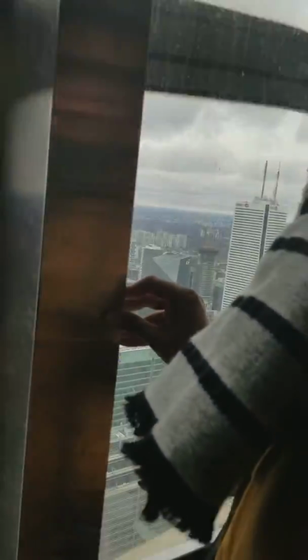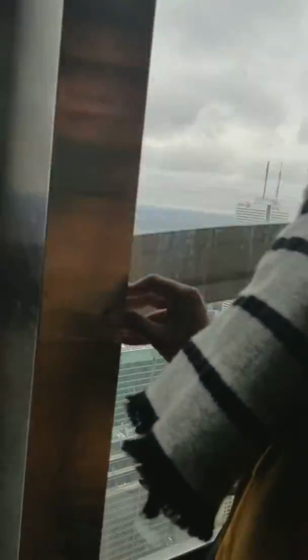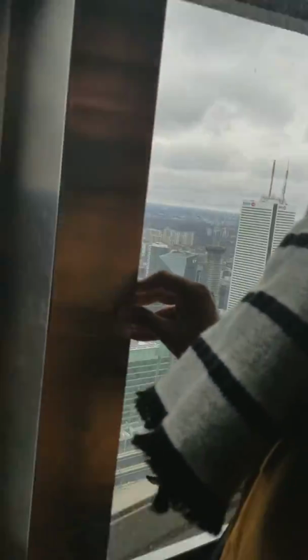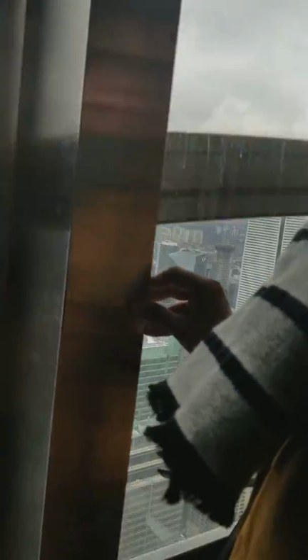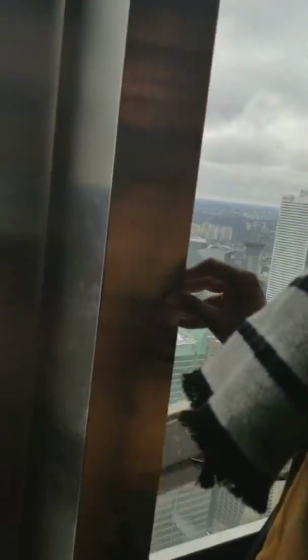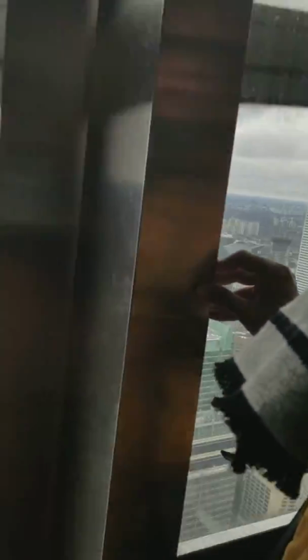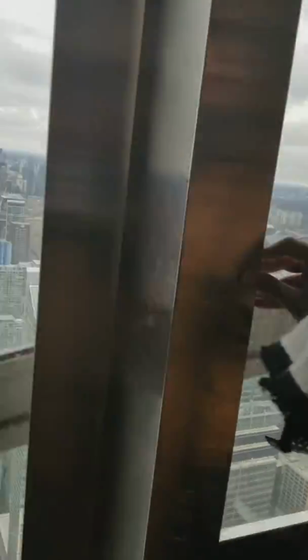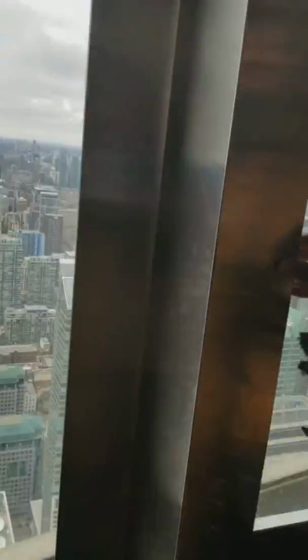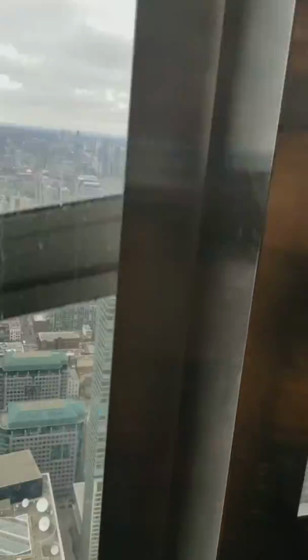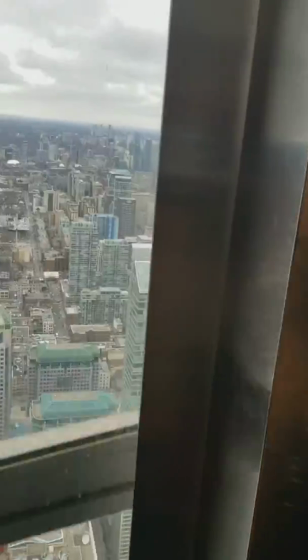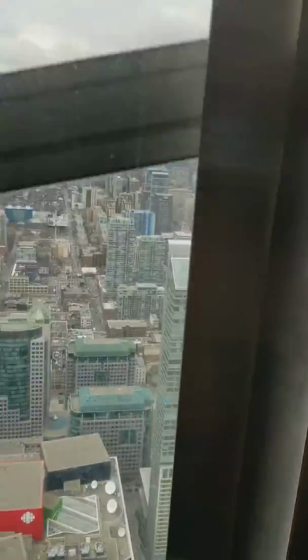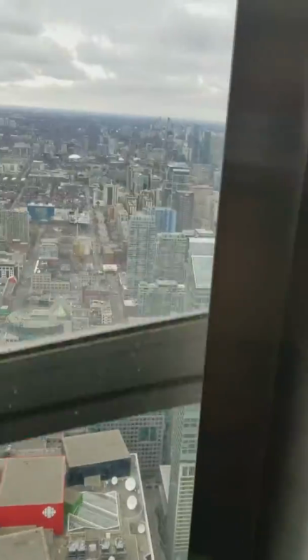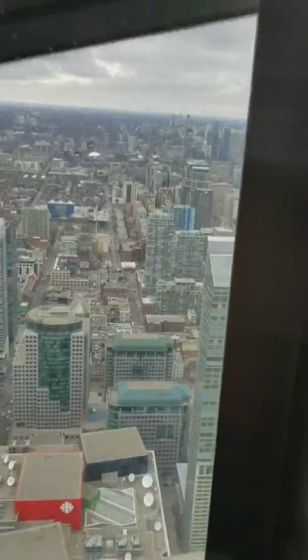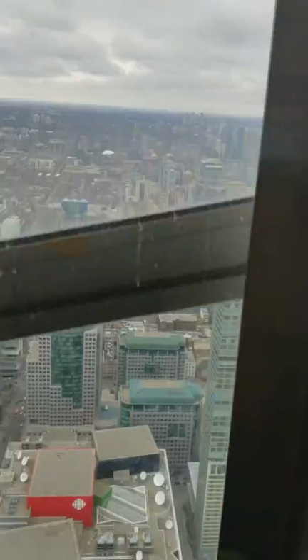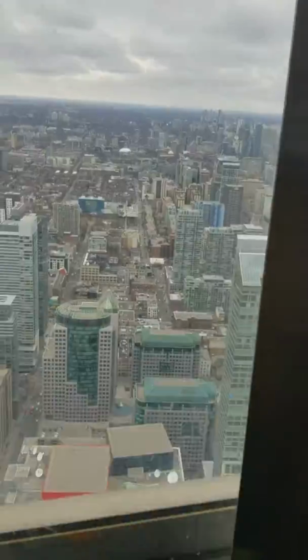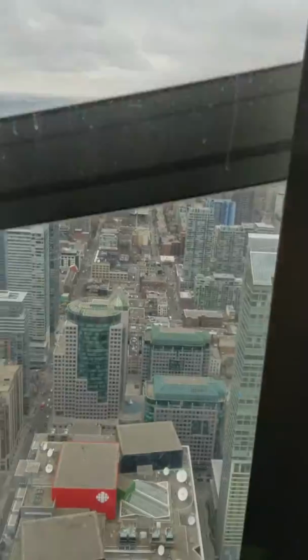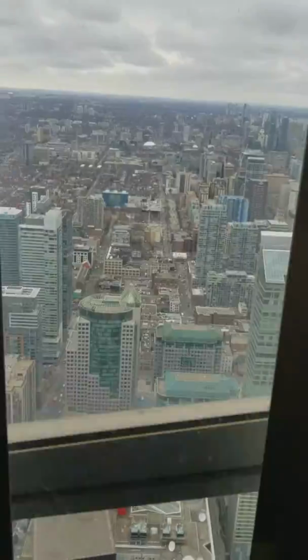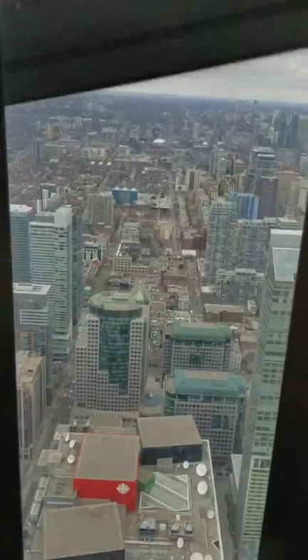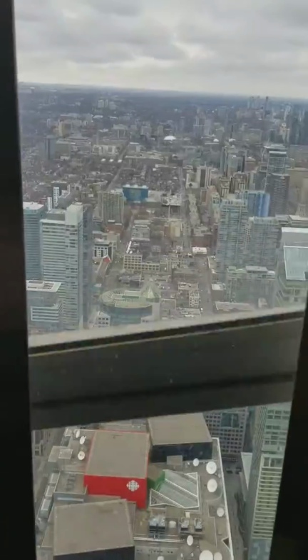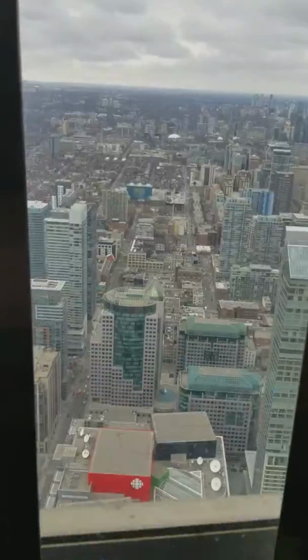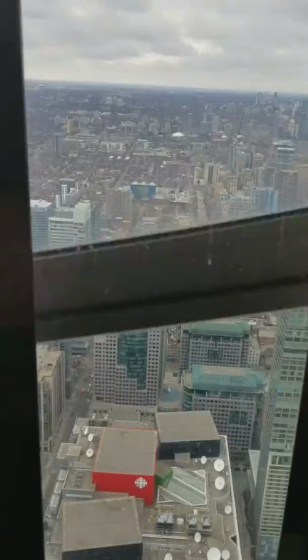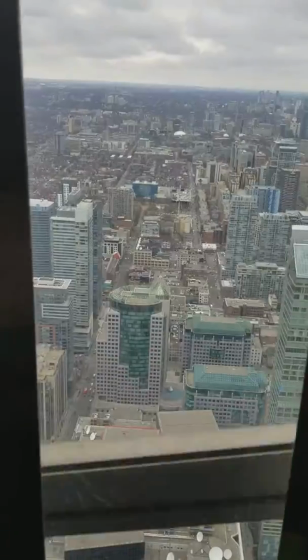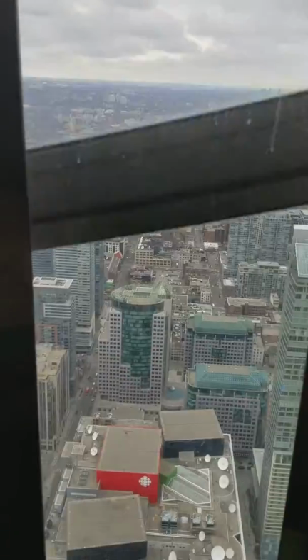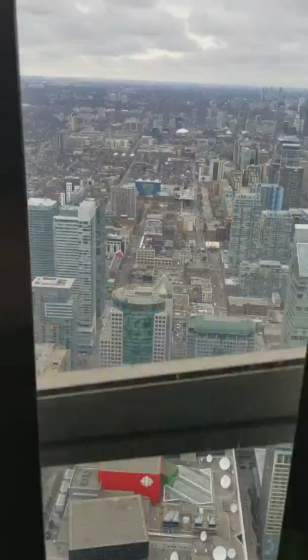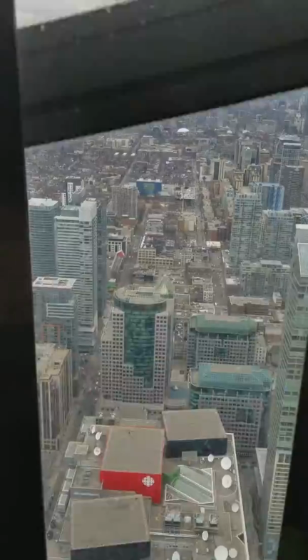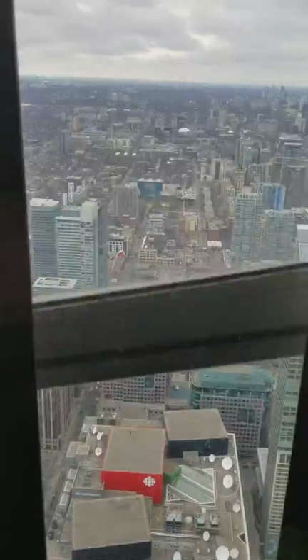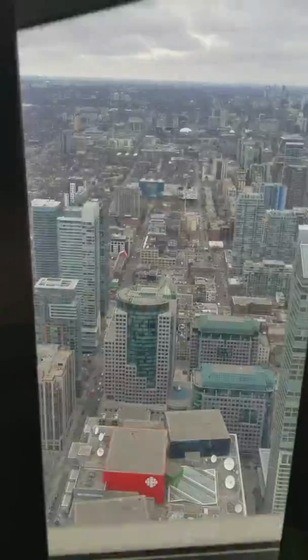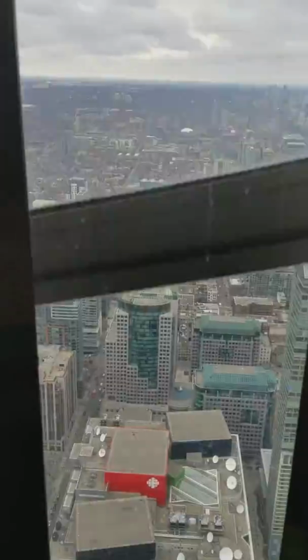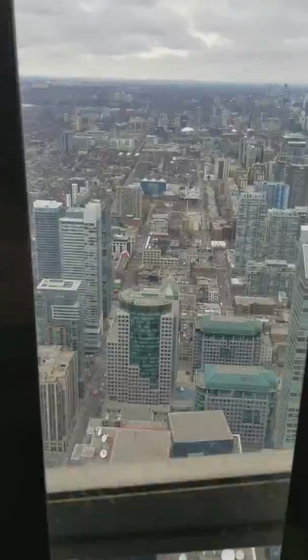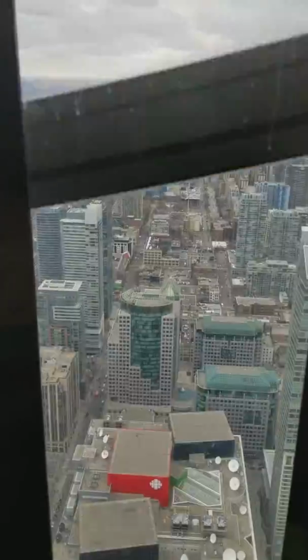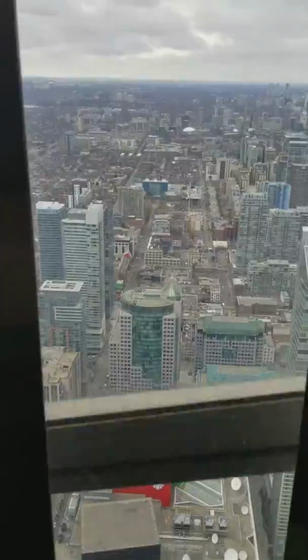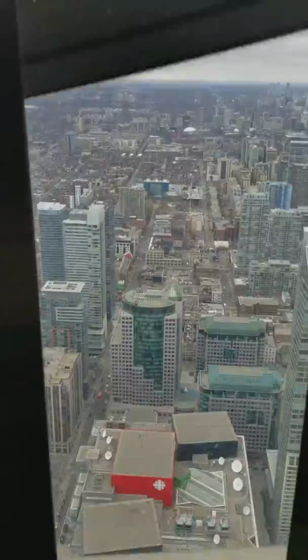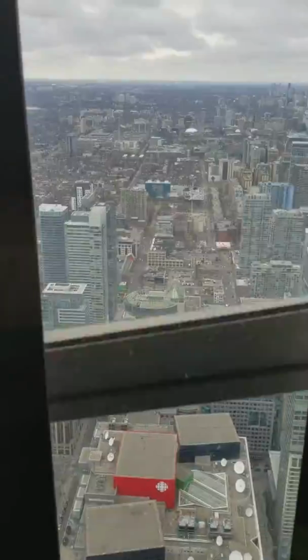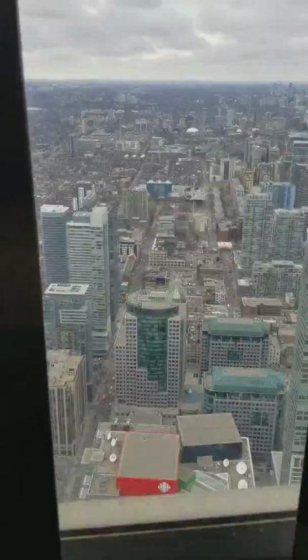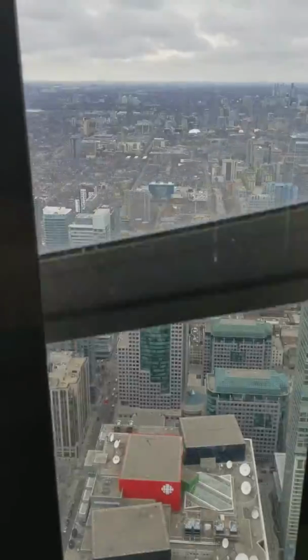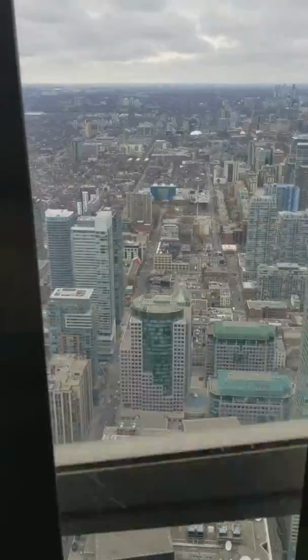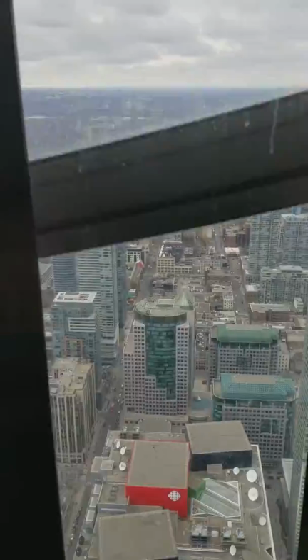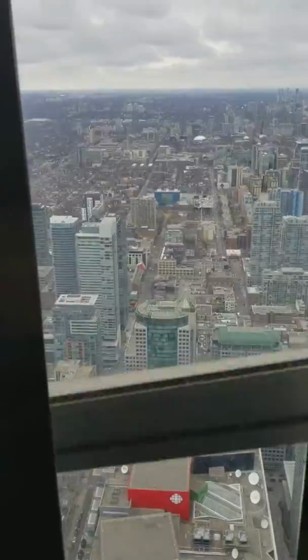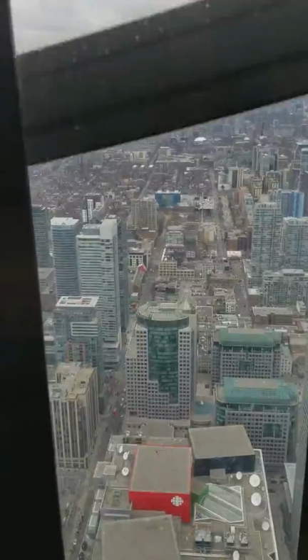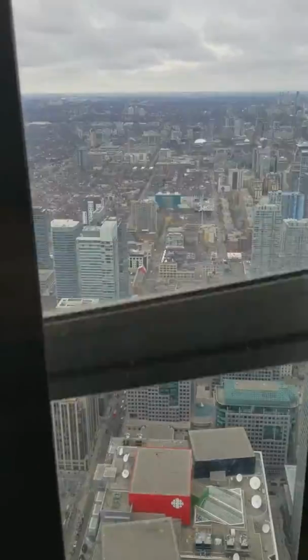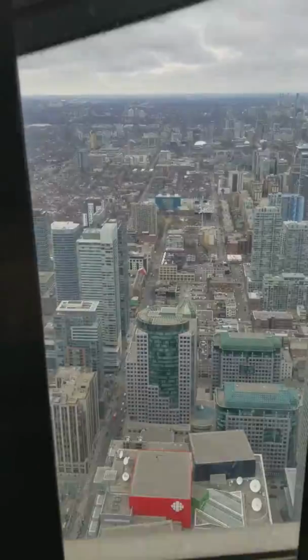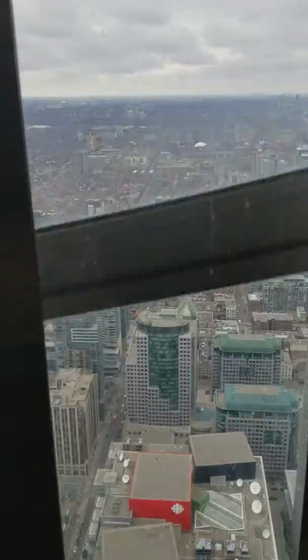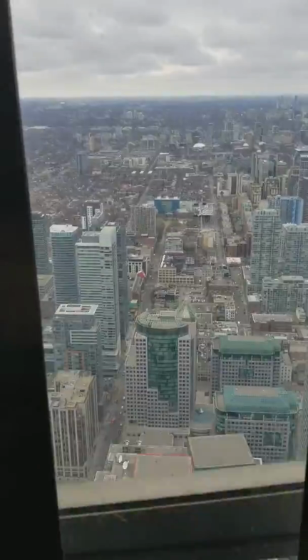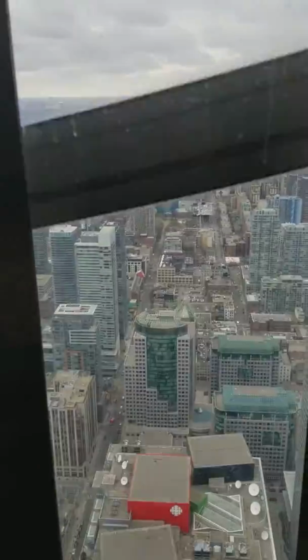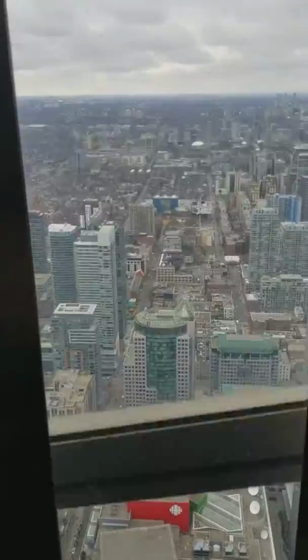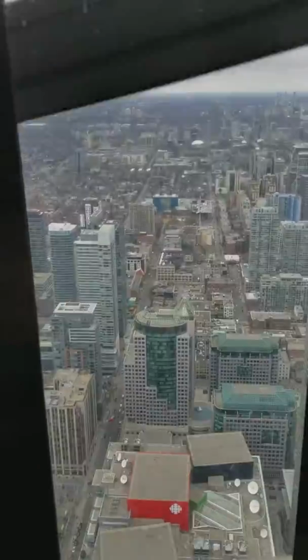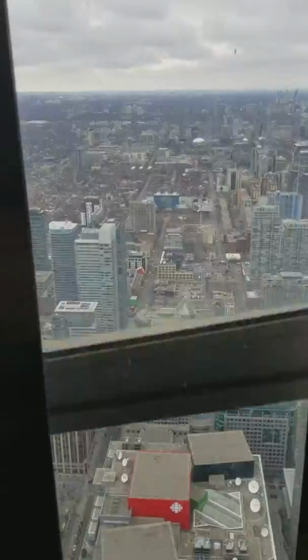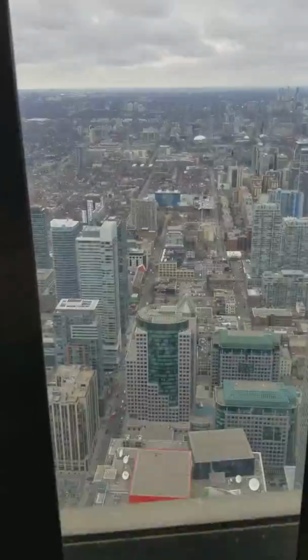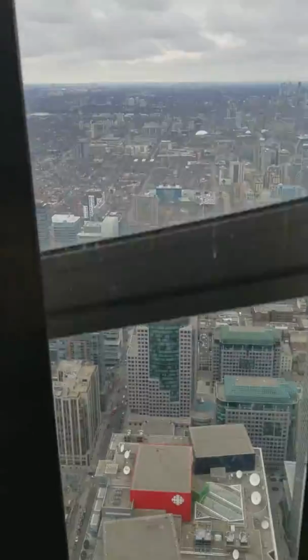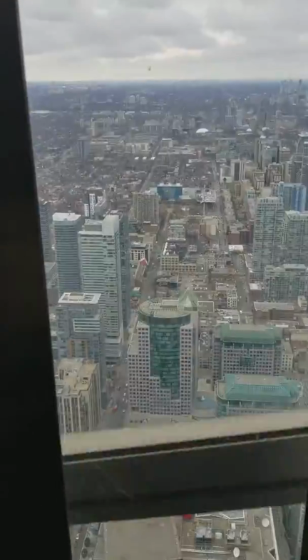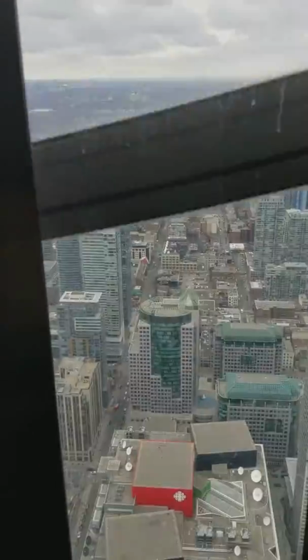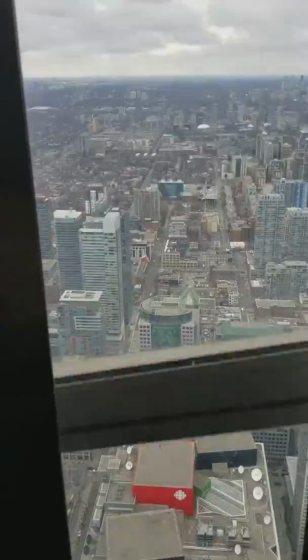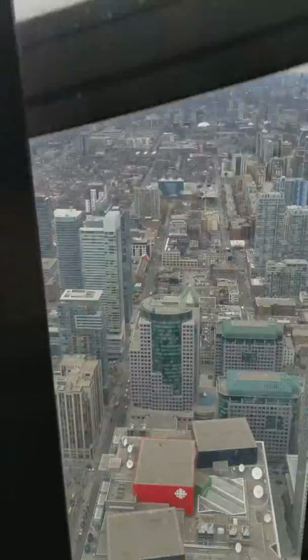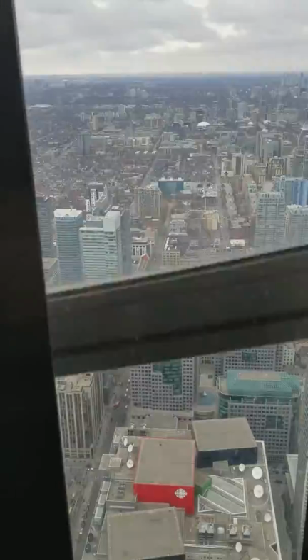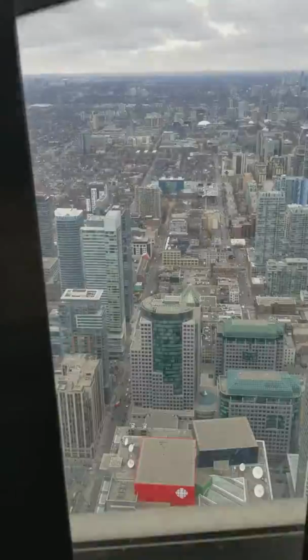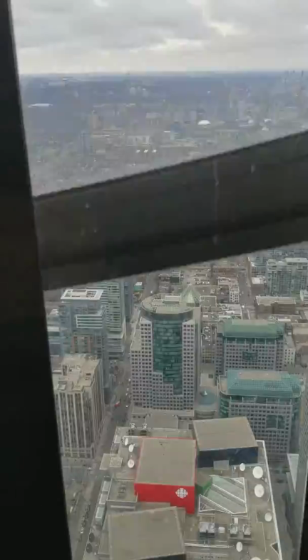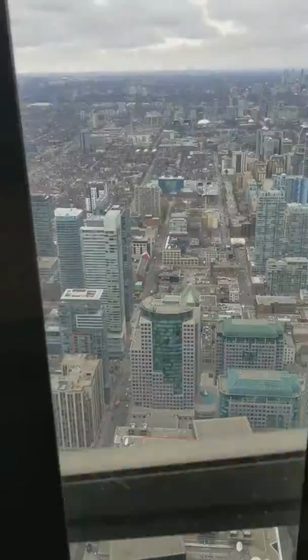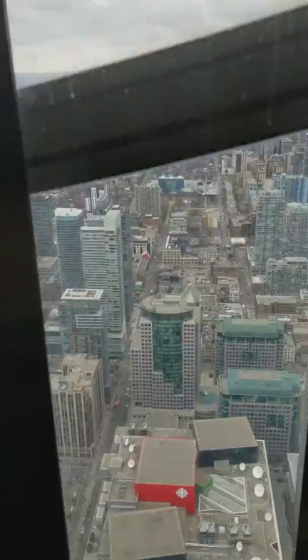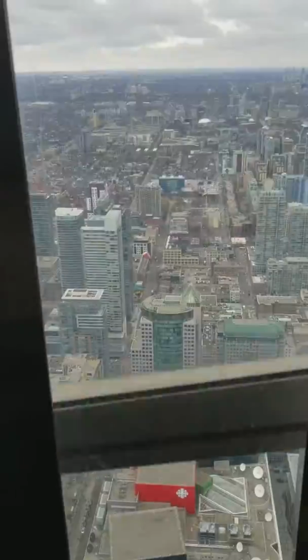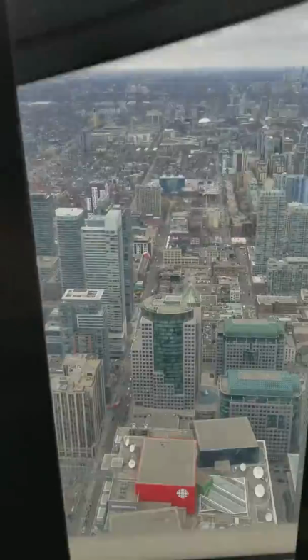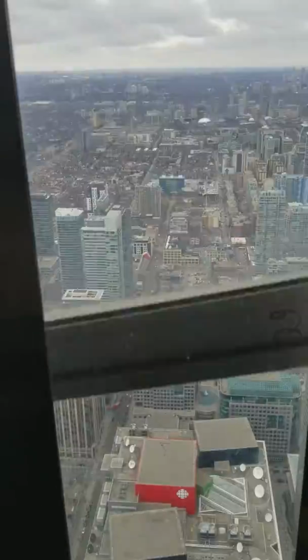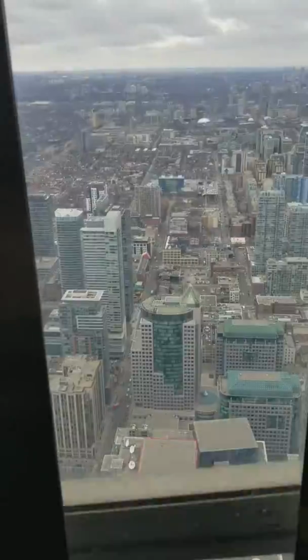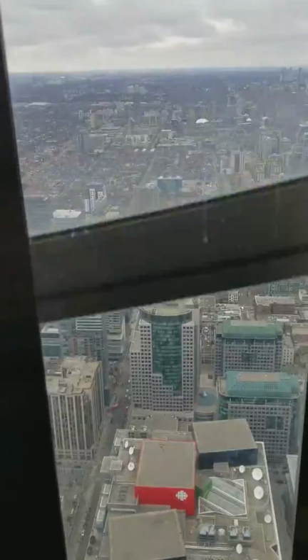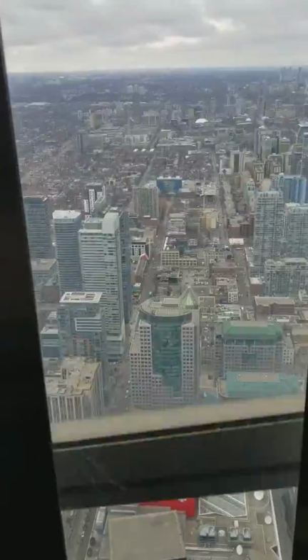For those who don't know what the skypod is, it's an observation deck located 100 meters above the lookout level. That's about a two-hour wait at the moment.